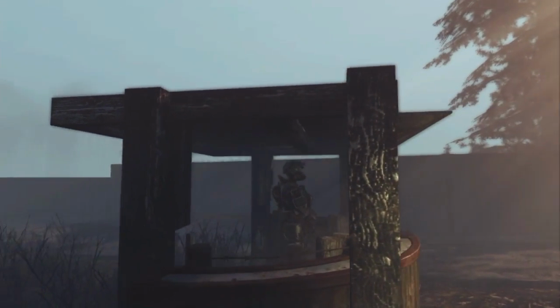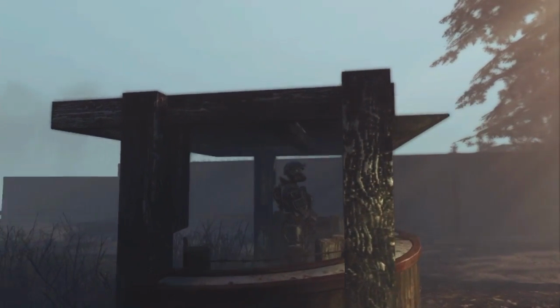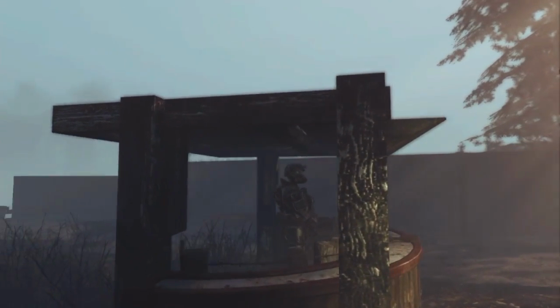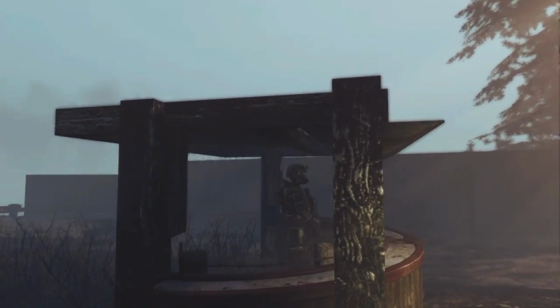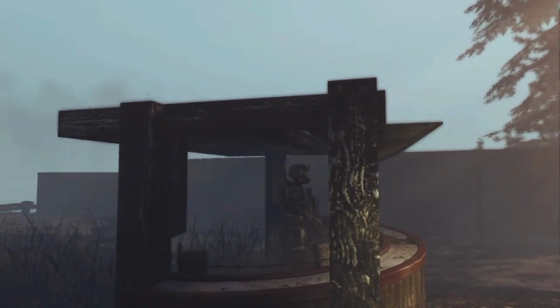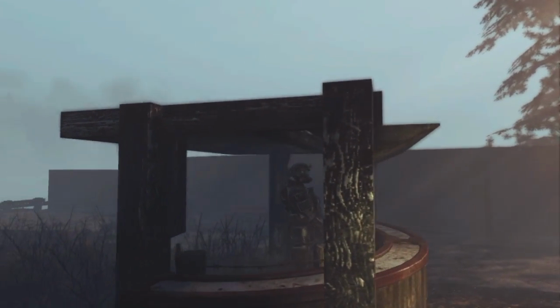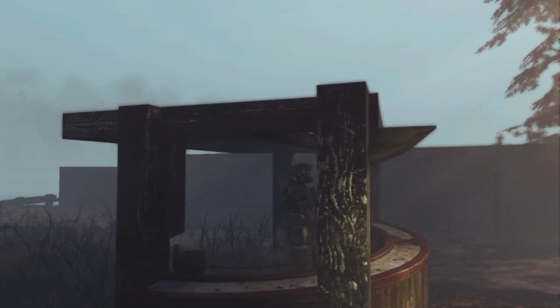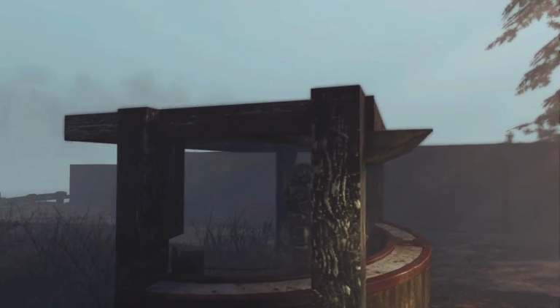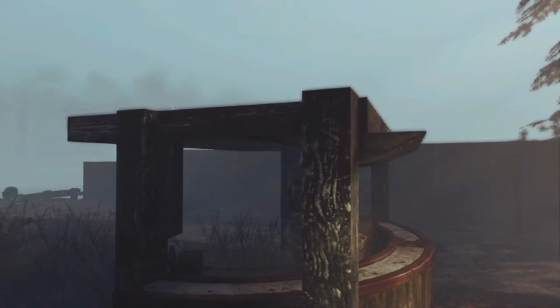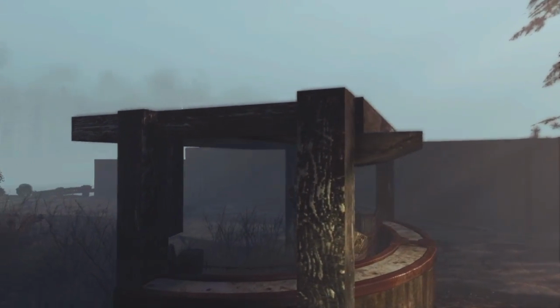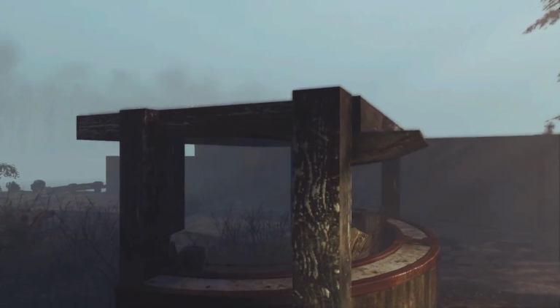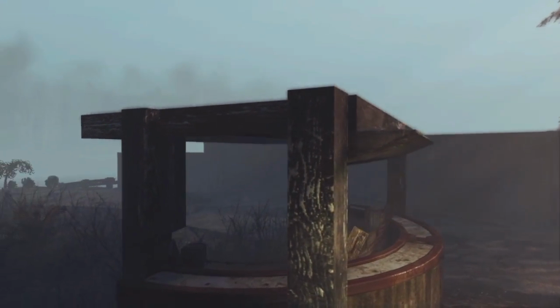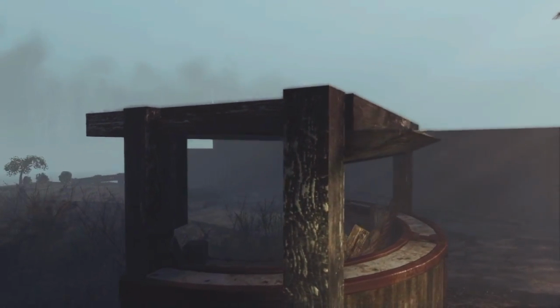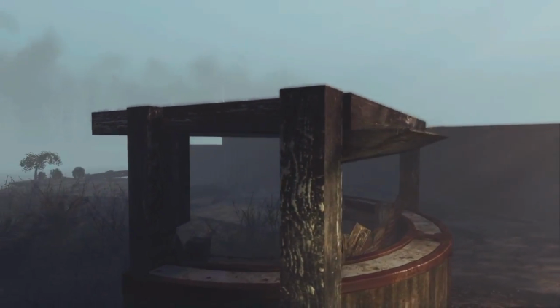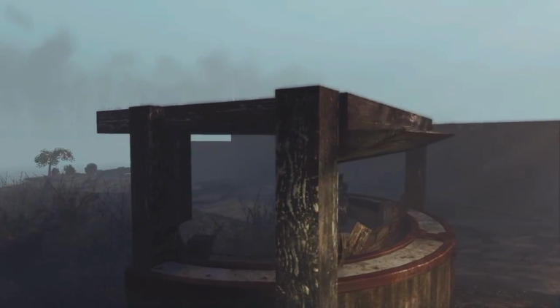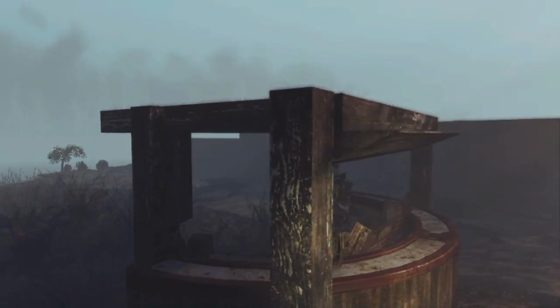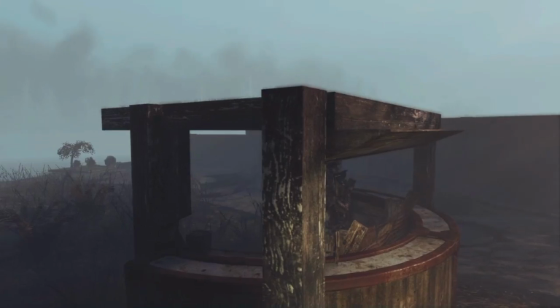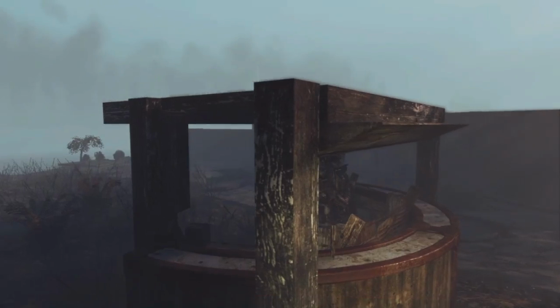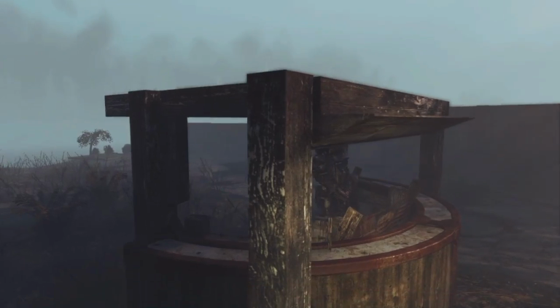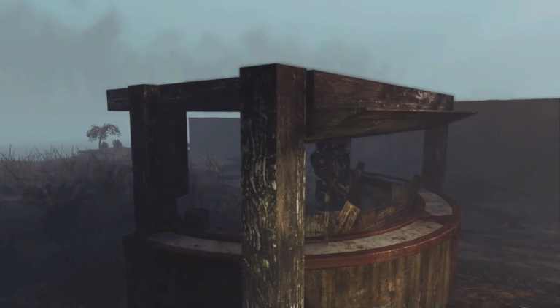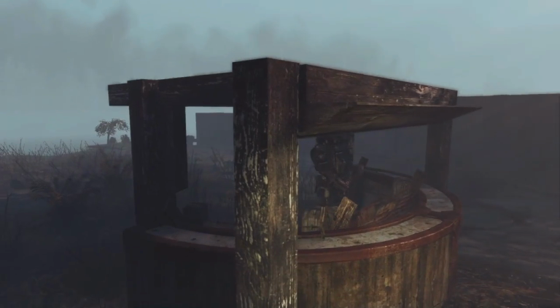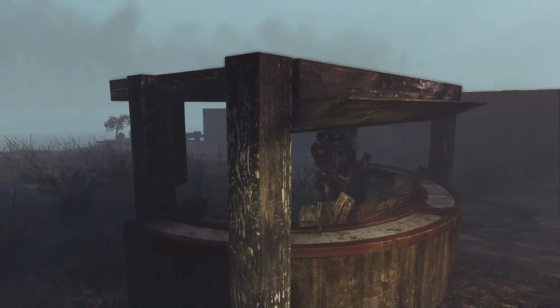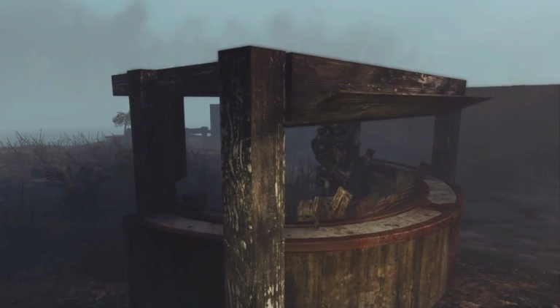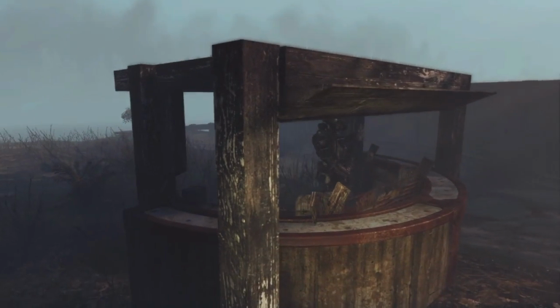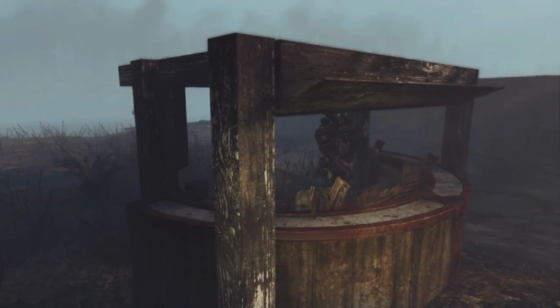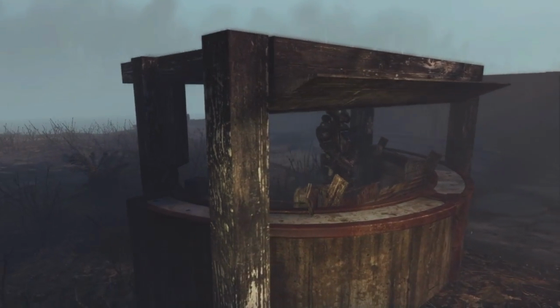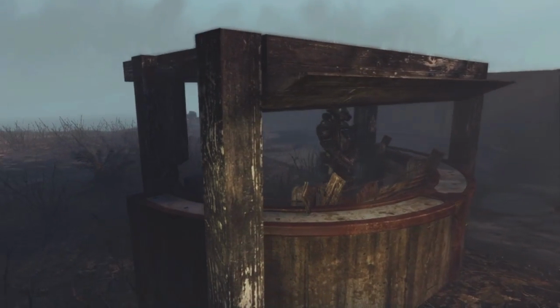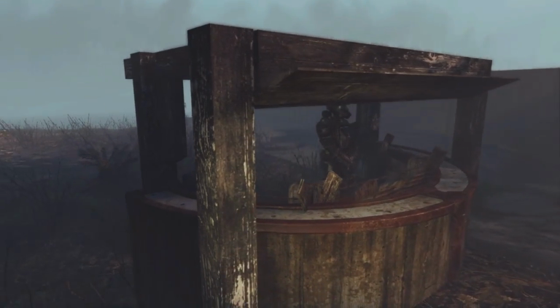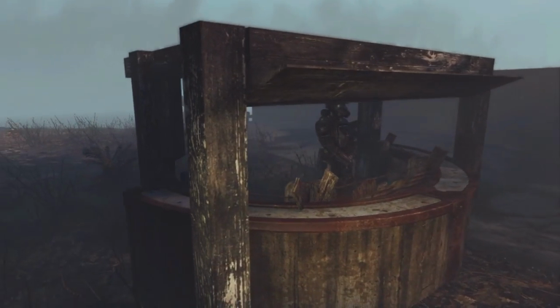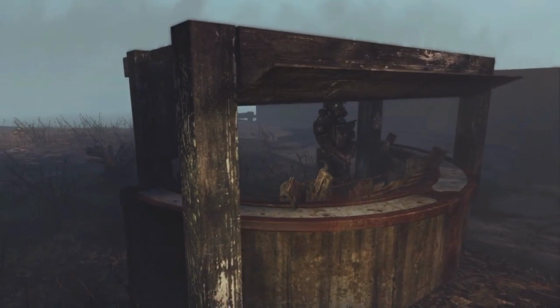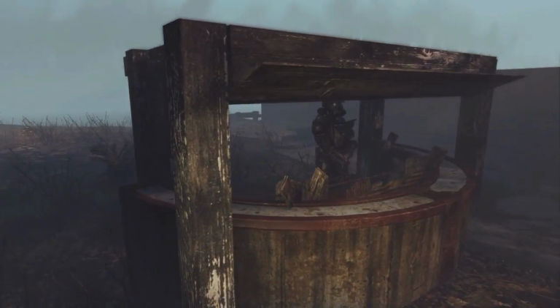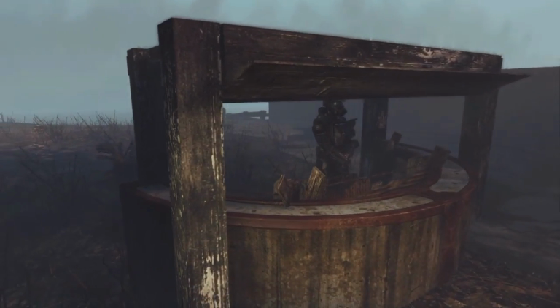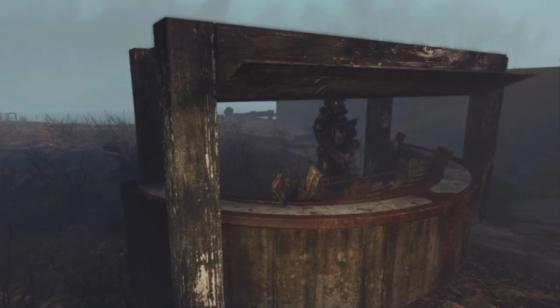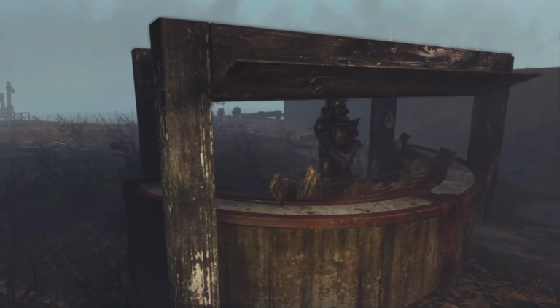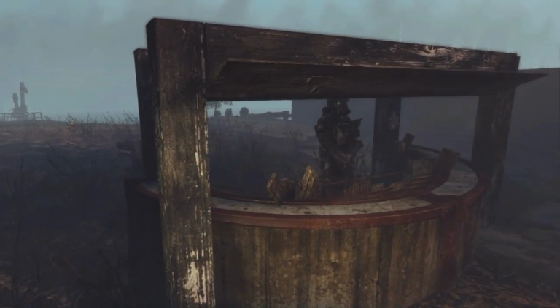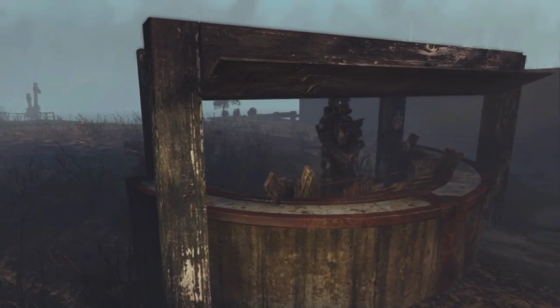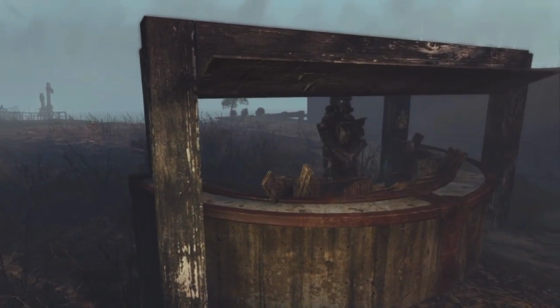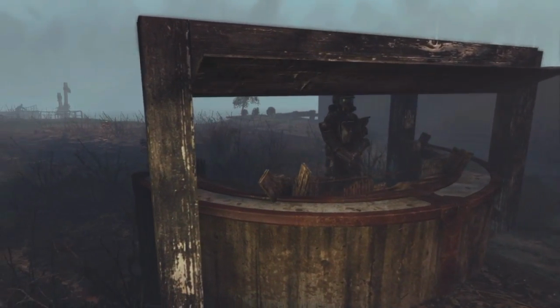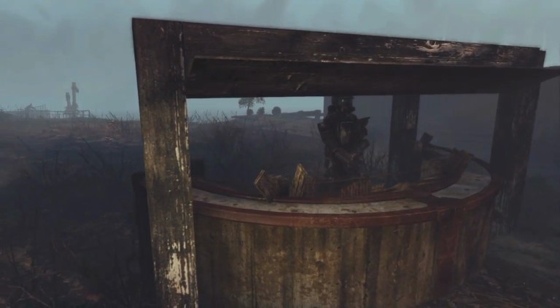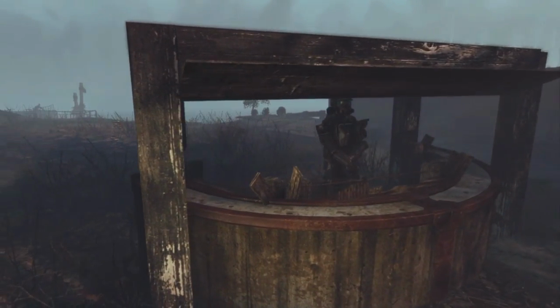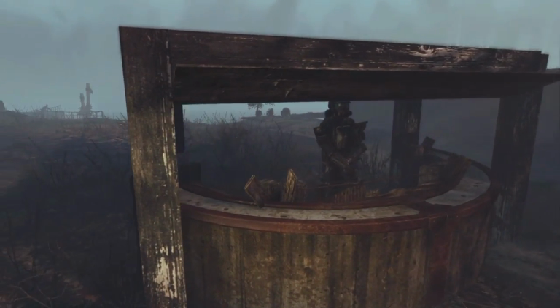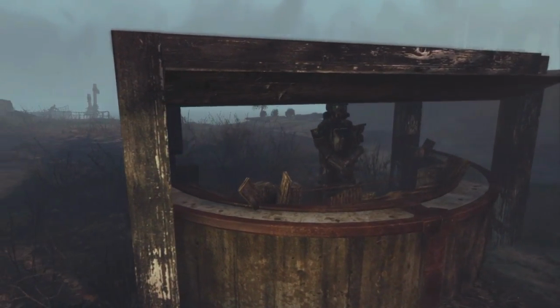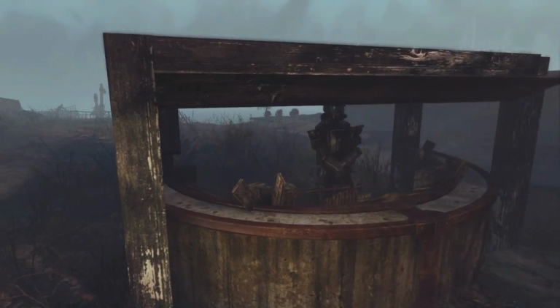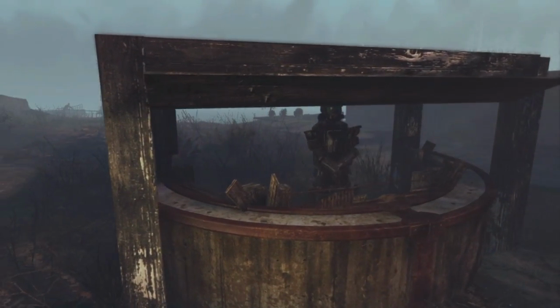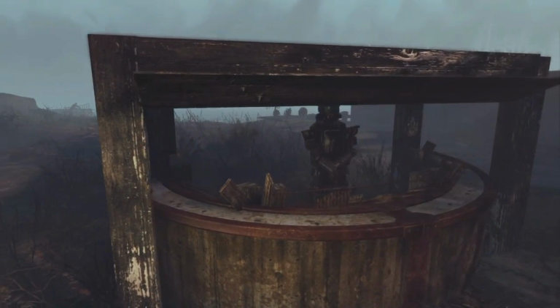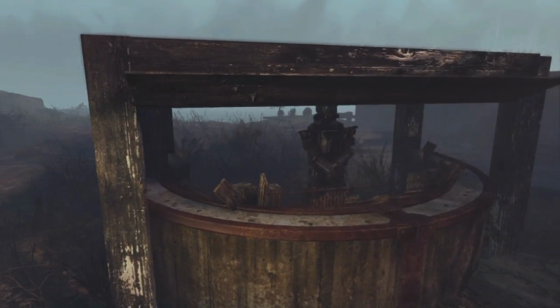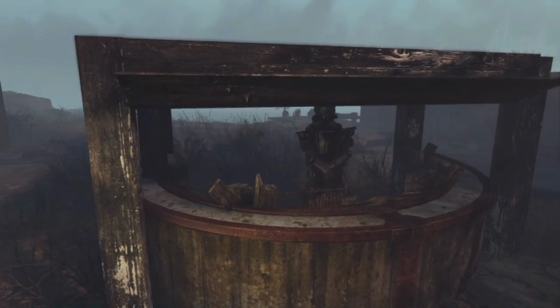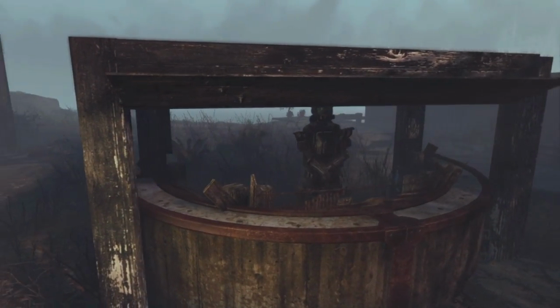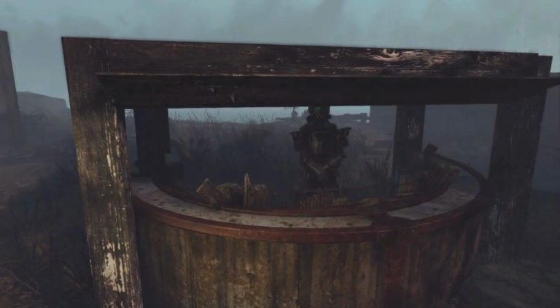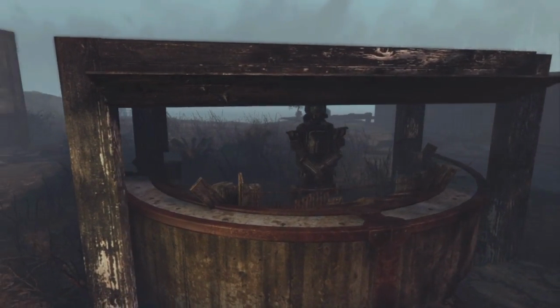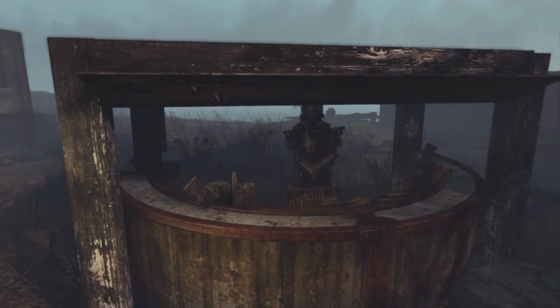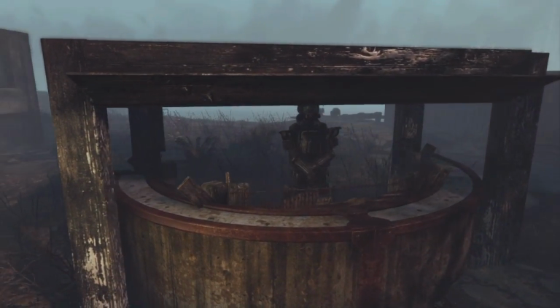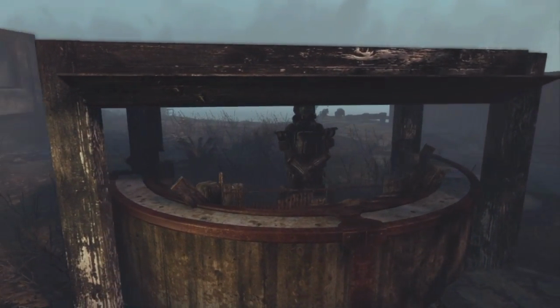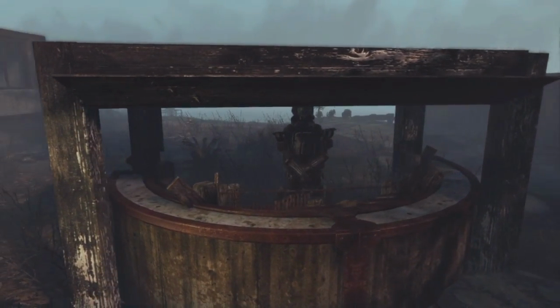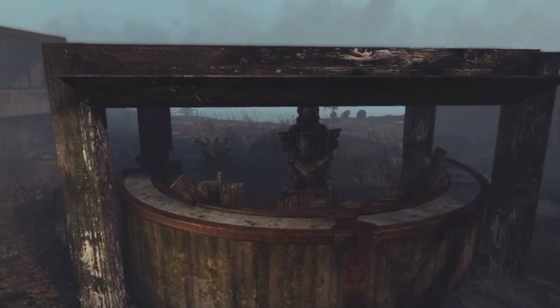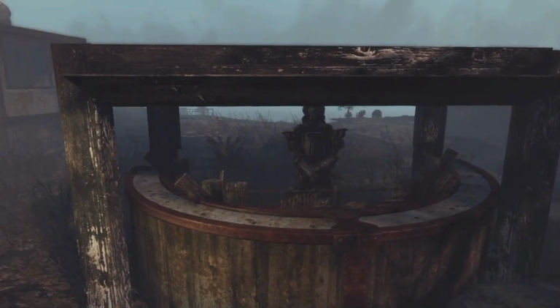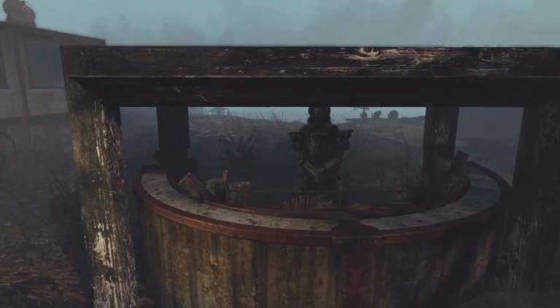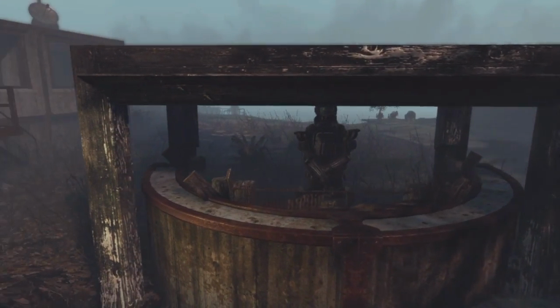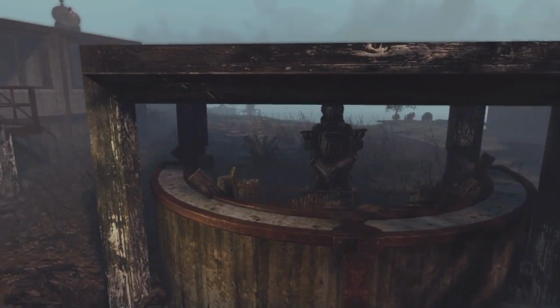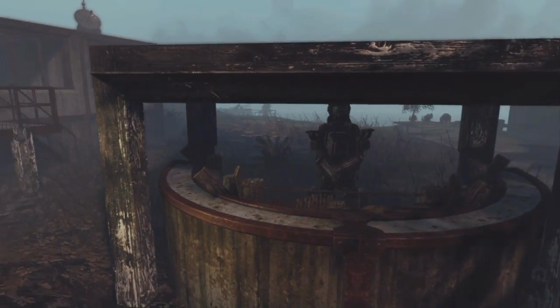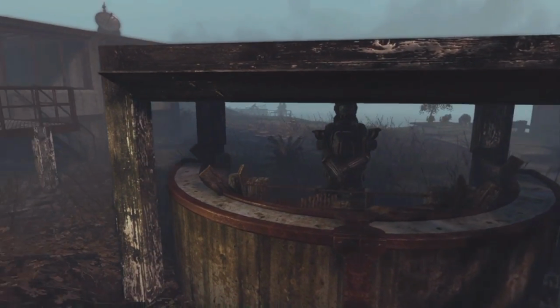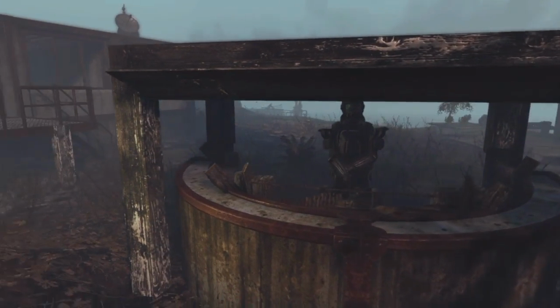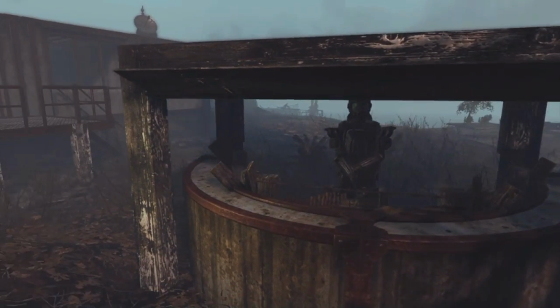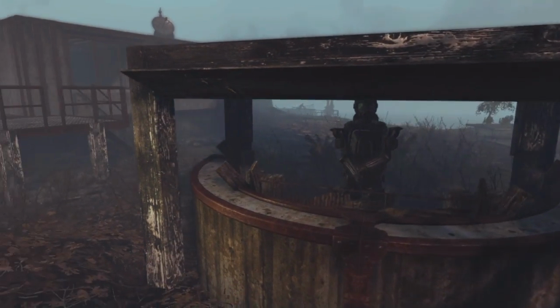The best thing about it is the guard inside is wearing the marine armor, so this is the marine base I'm working on at Dalton Farm.